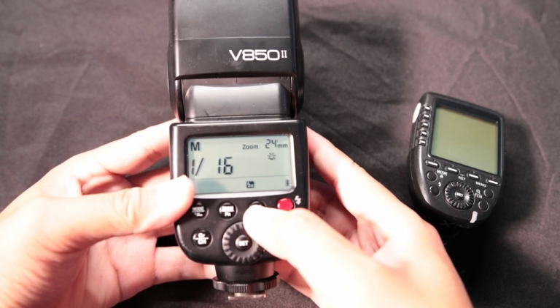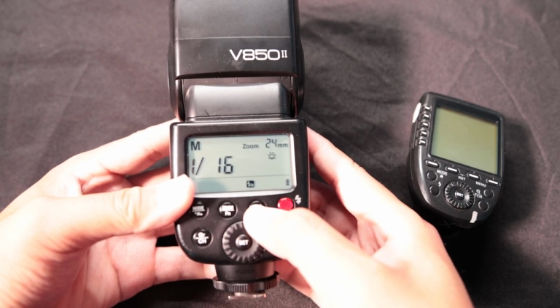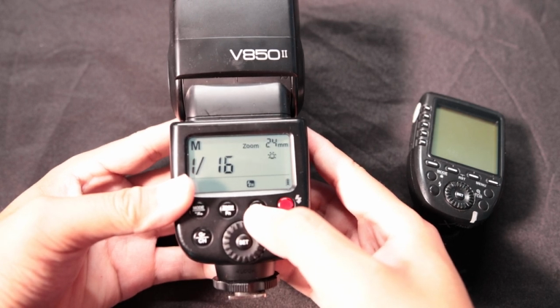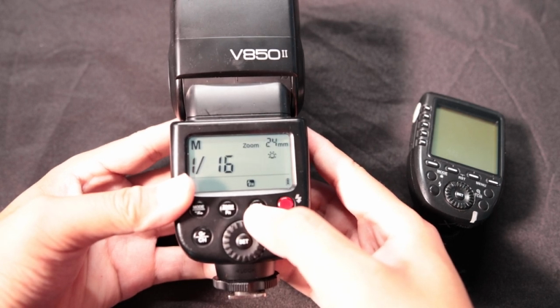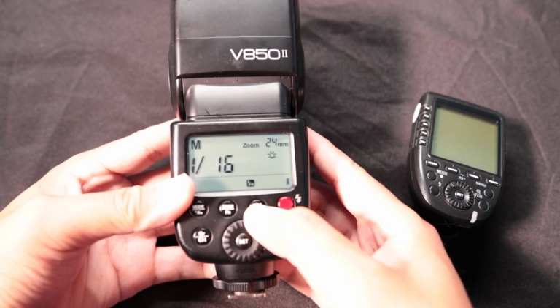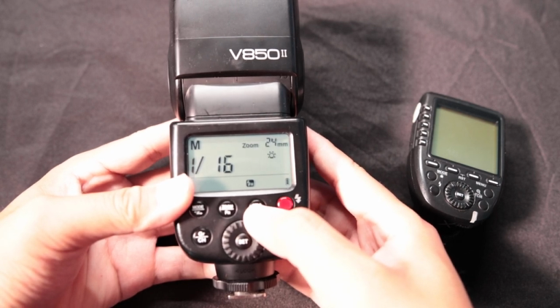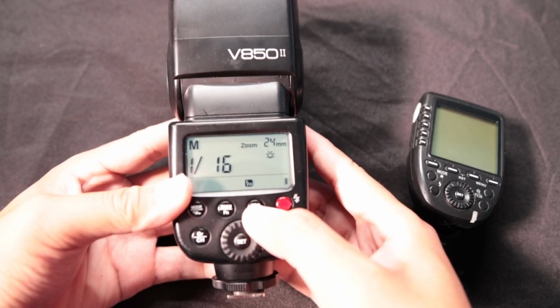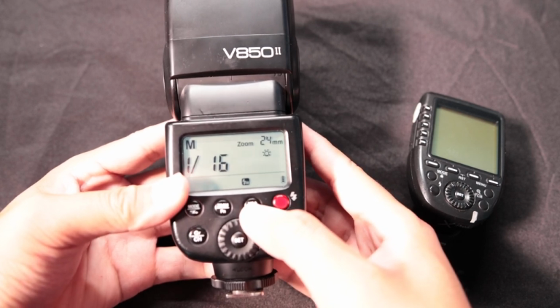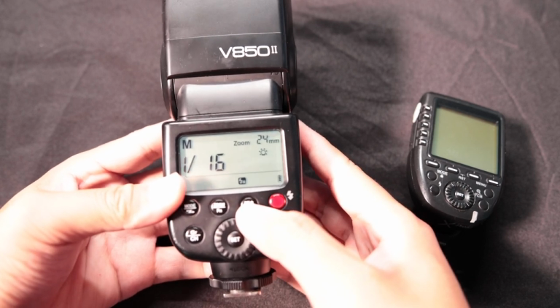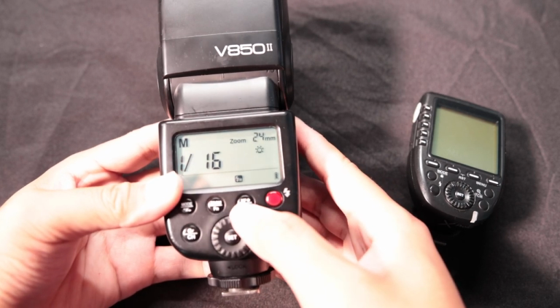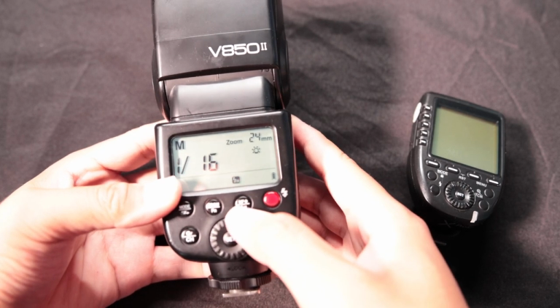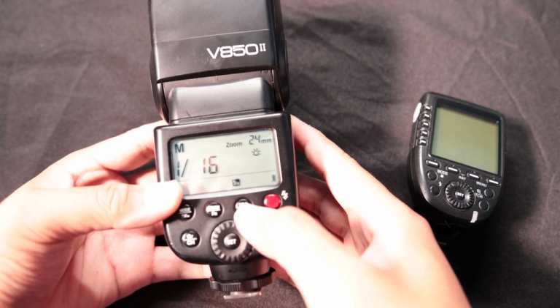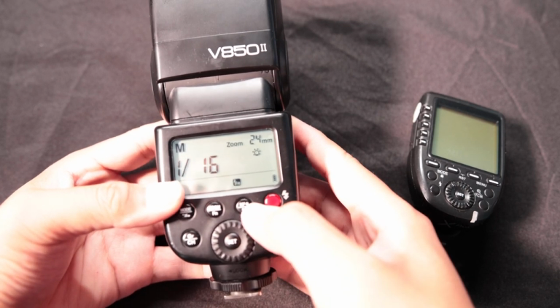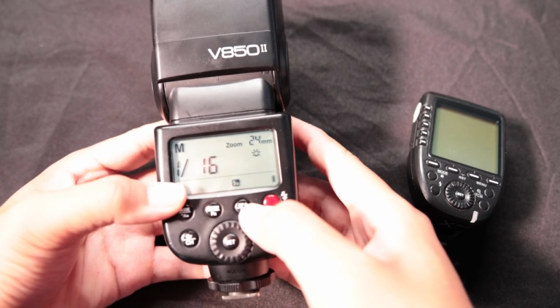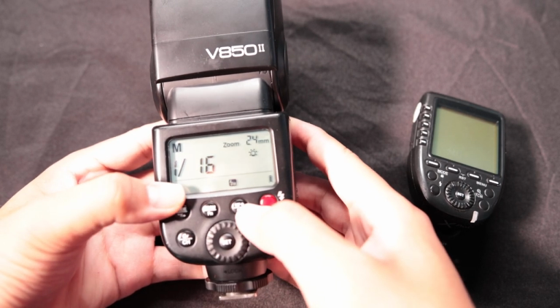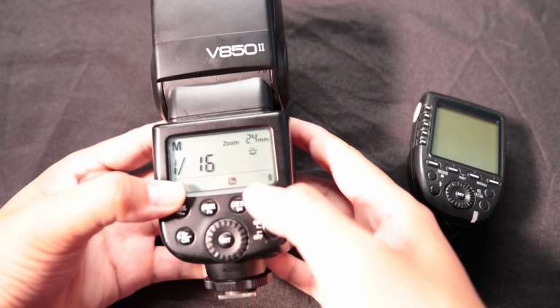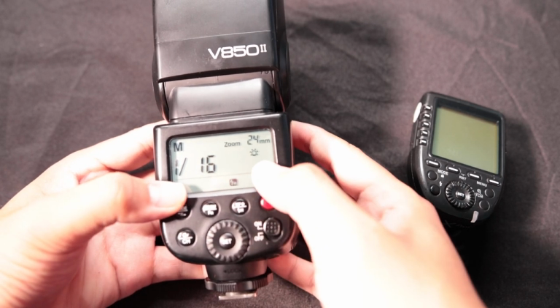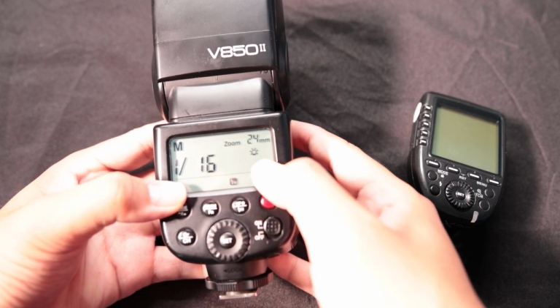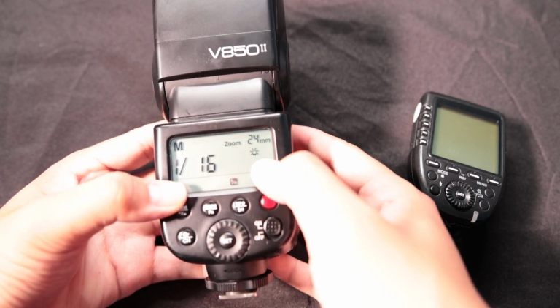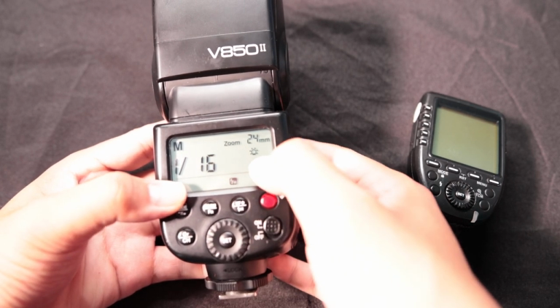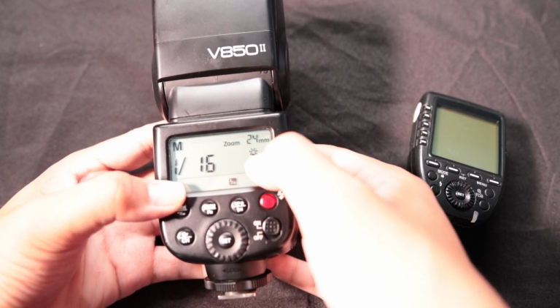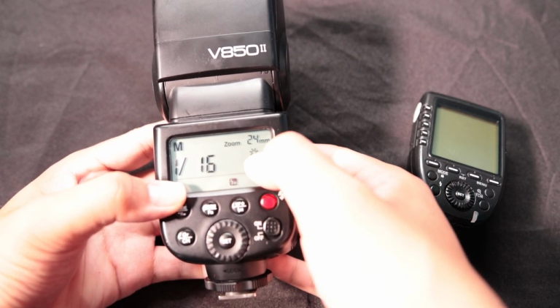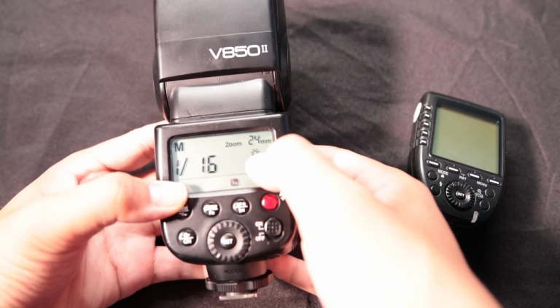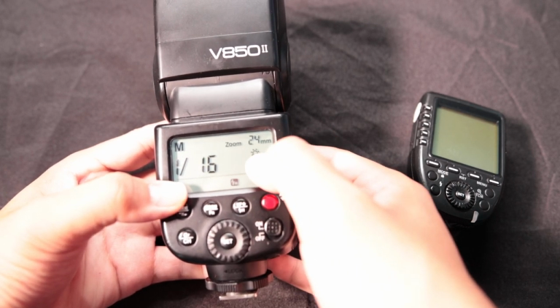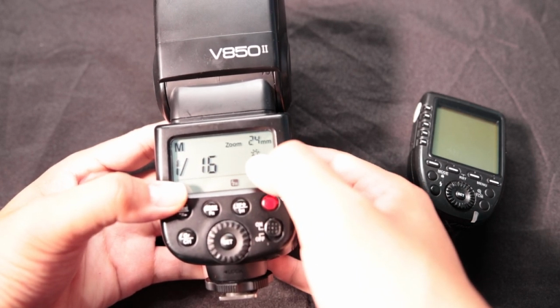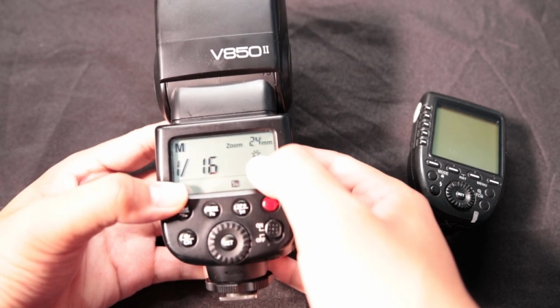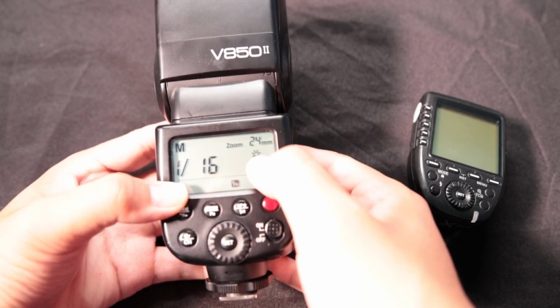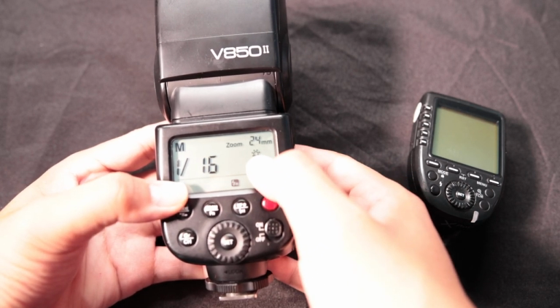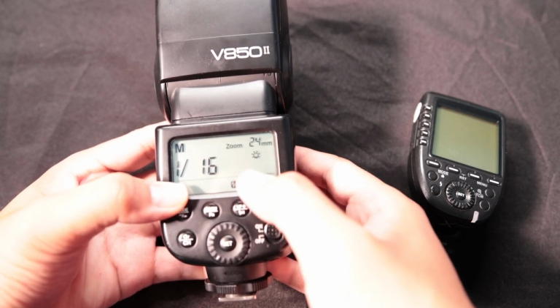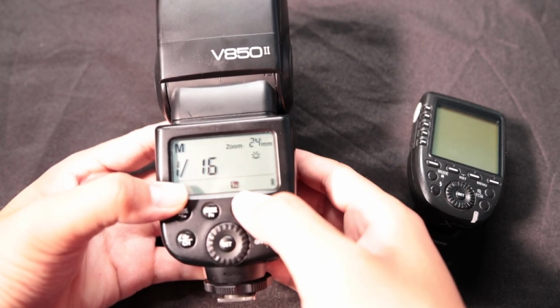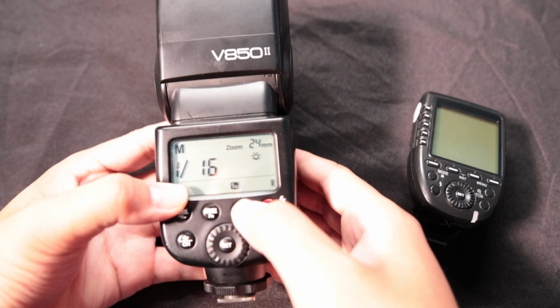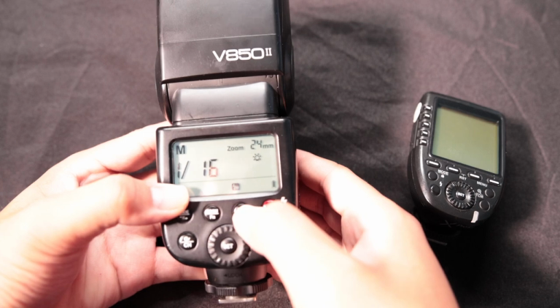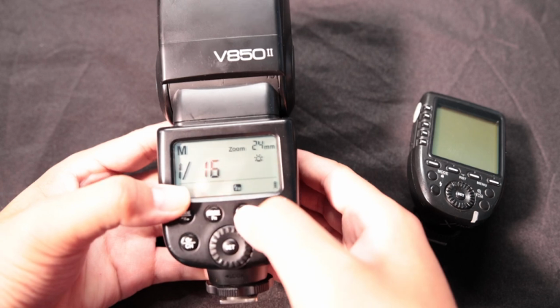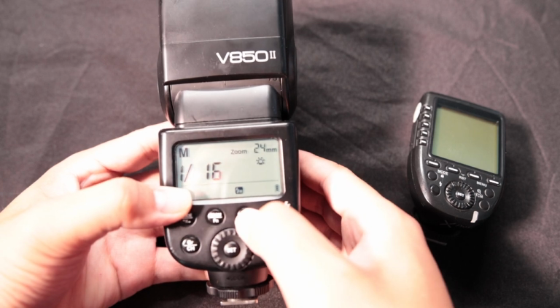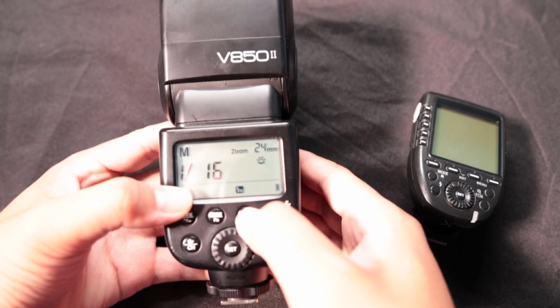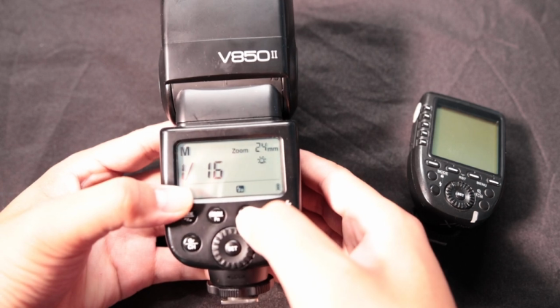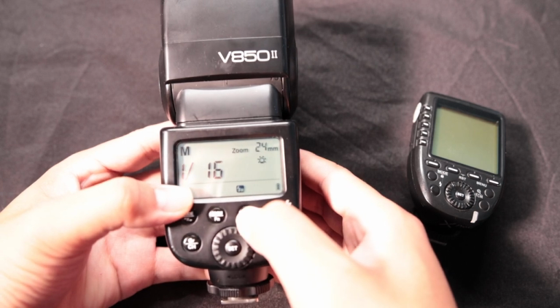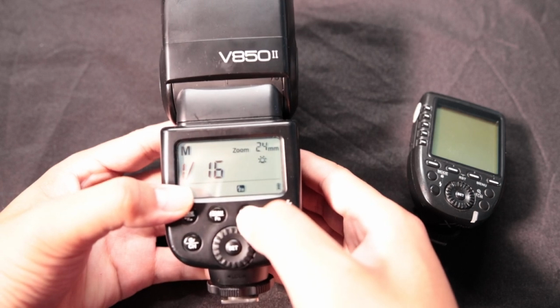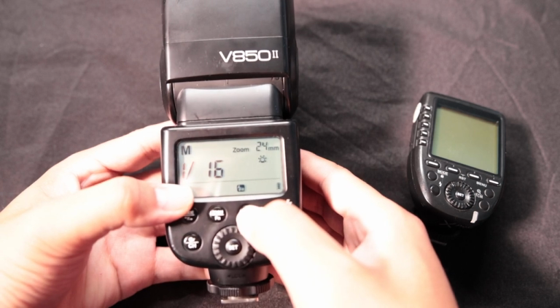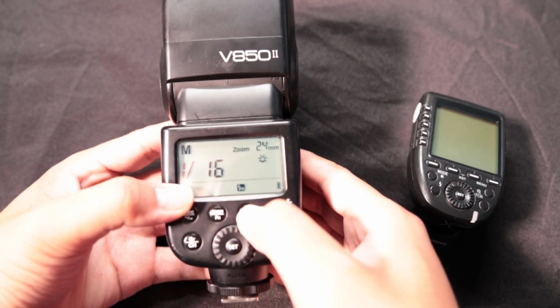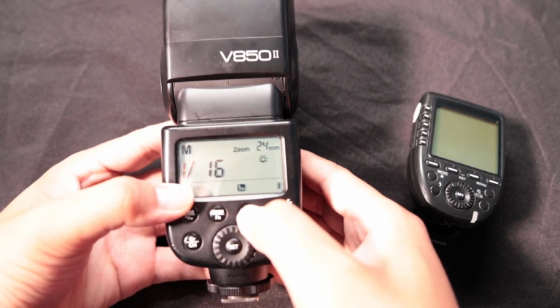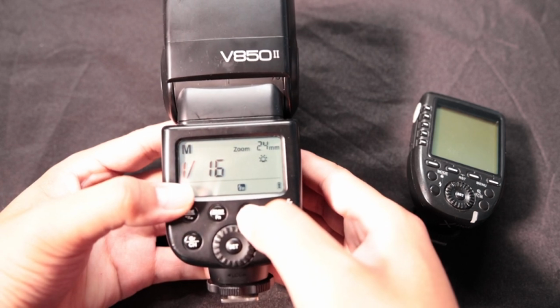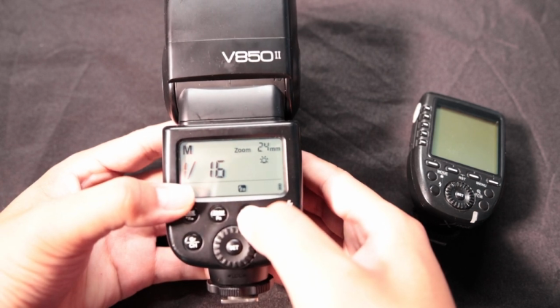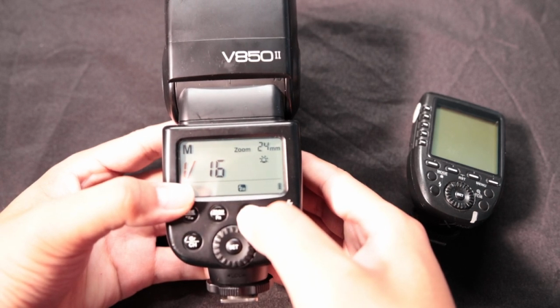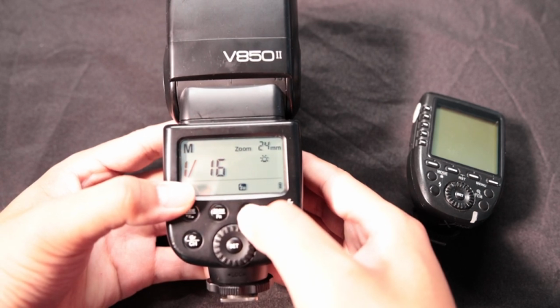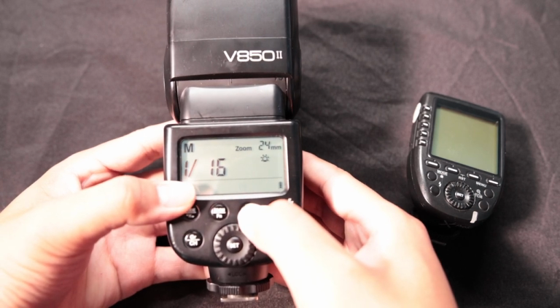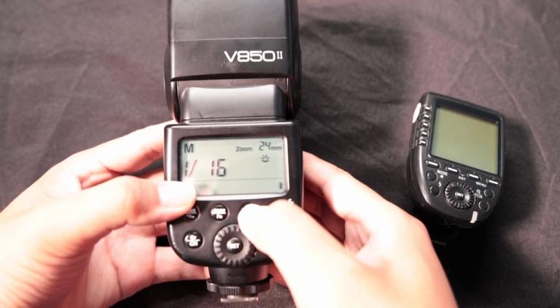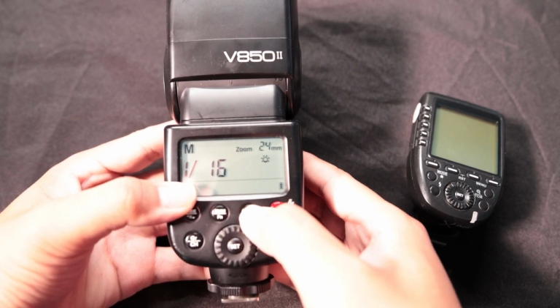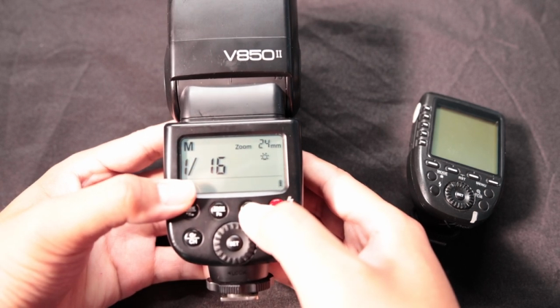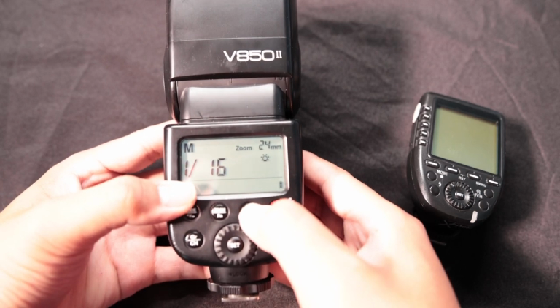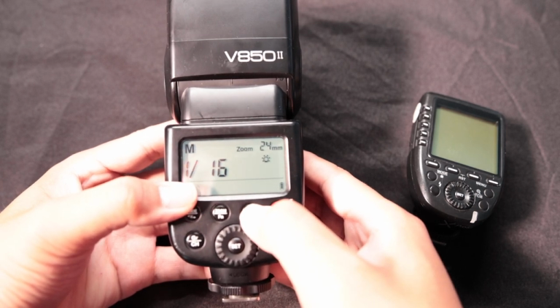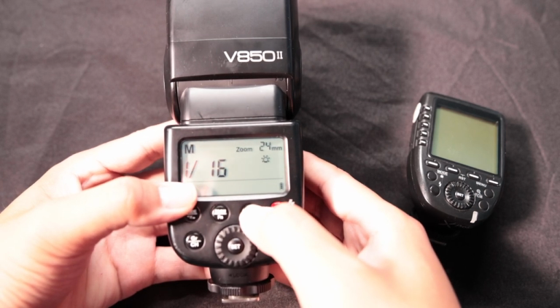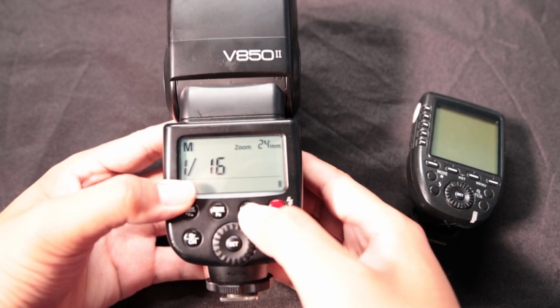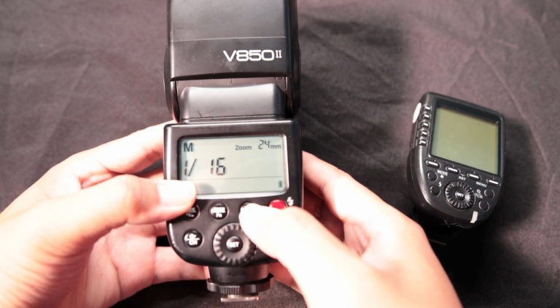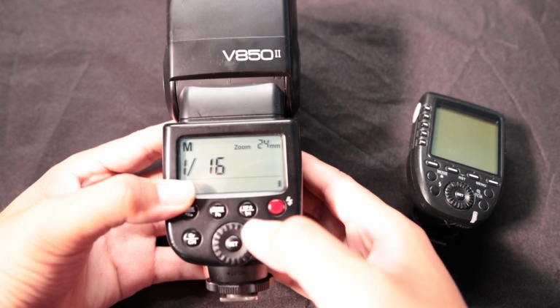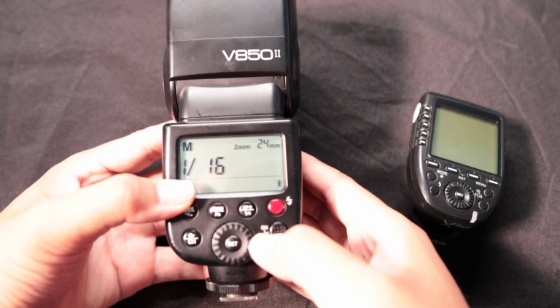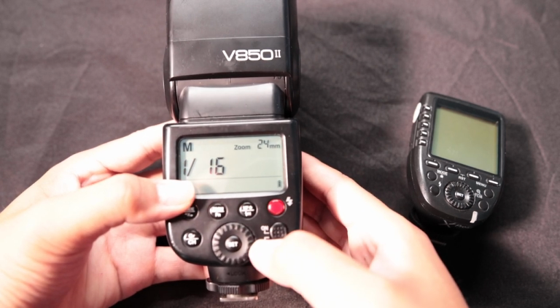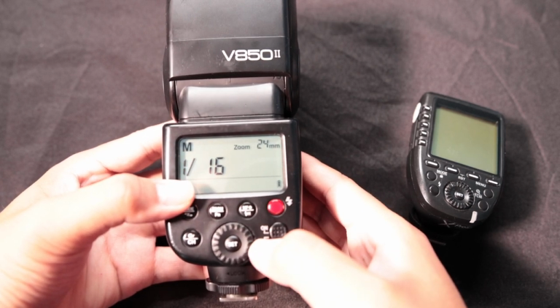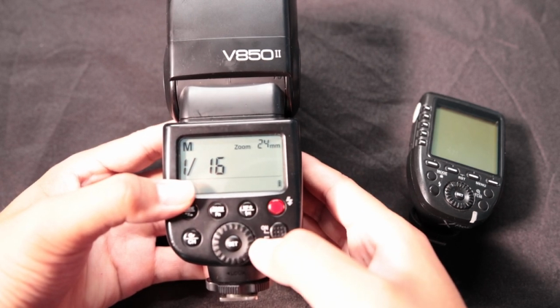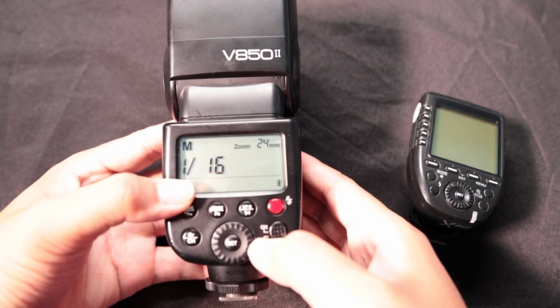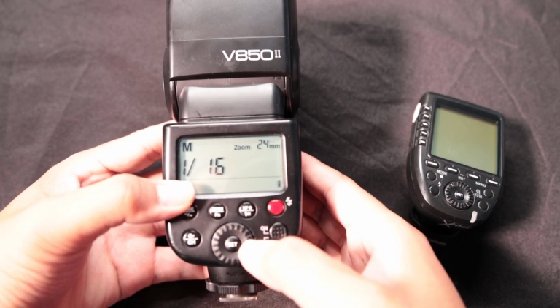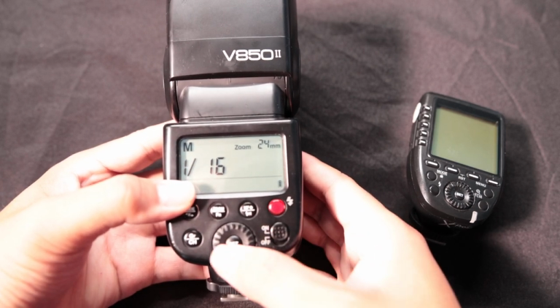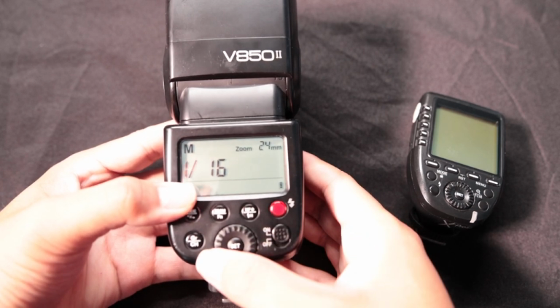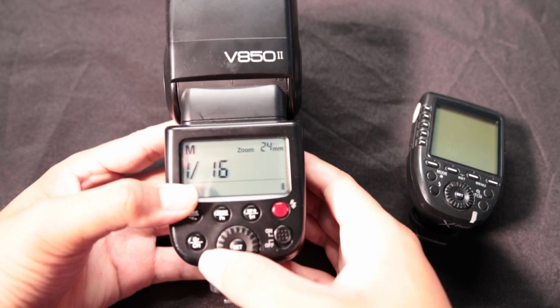If you don't need high-speed sync and you just tap that button, it's gonna turn the backlight on for your flash. Other than that, you can just turn that all off.